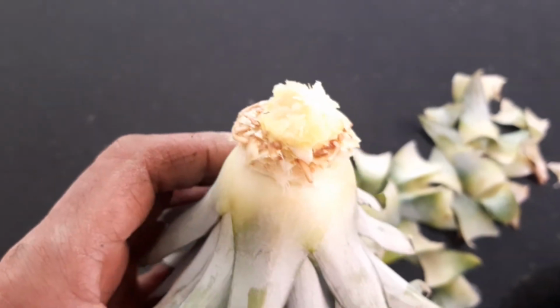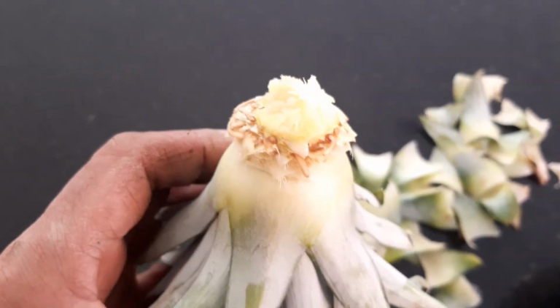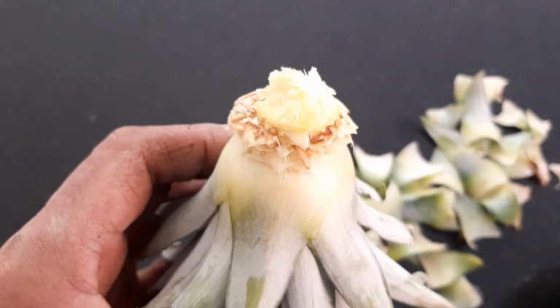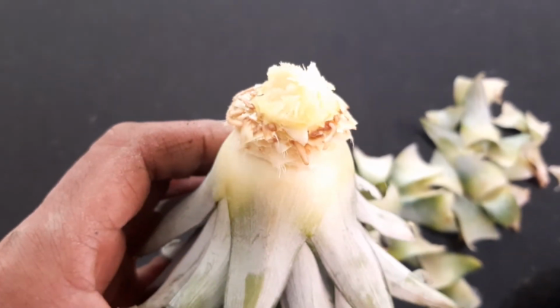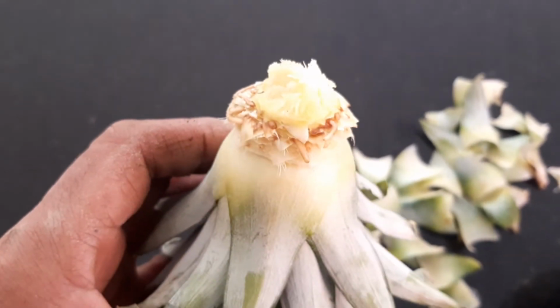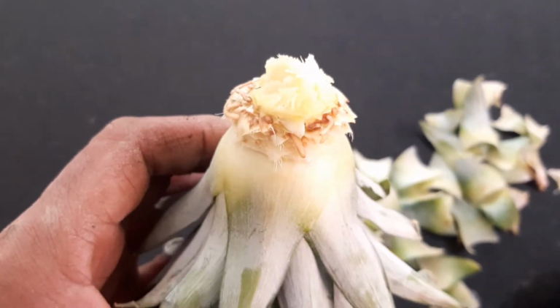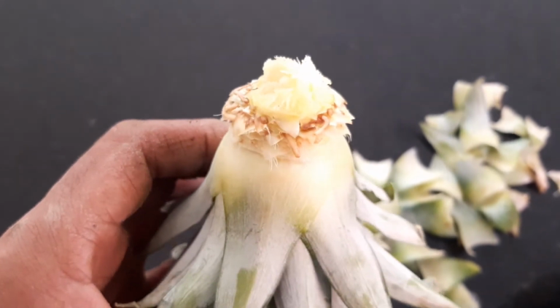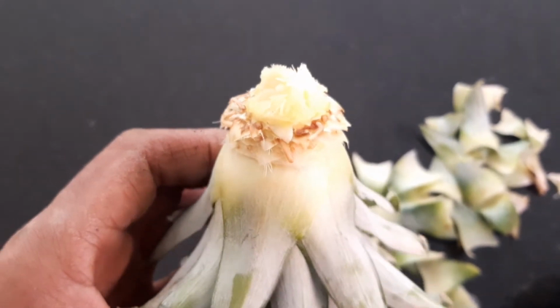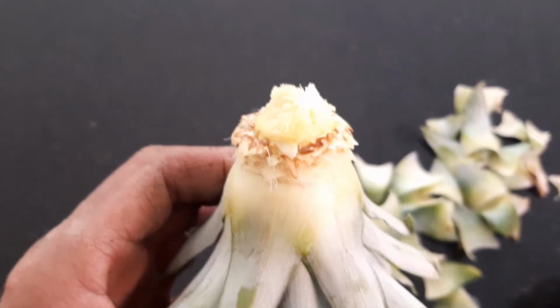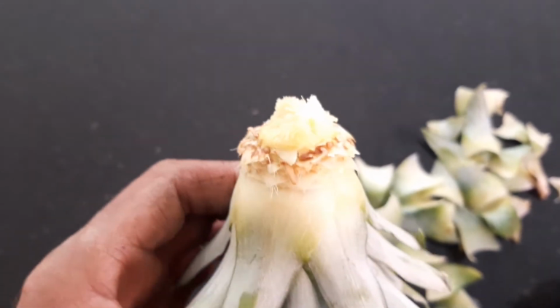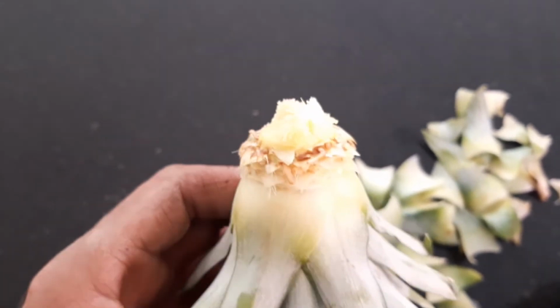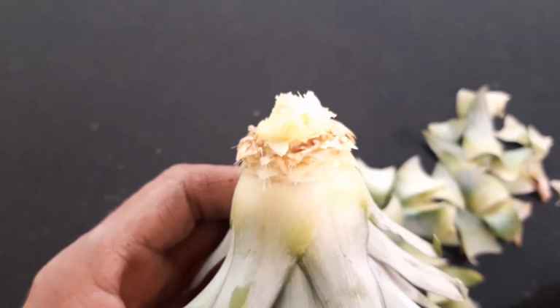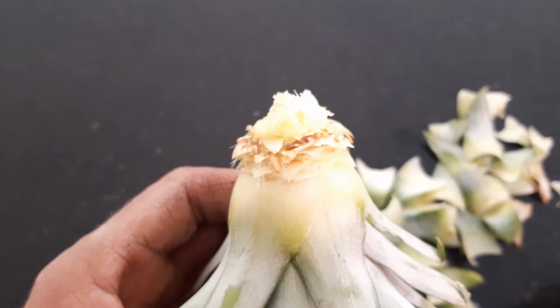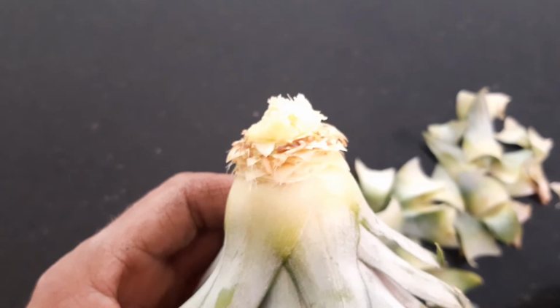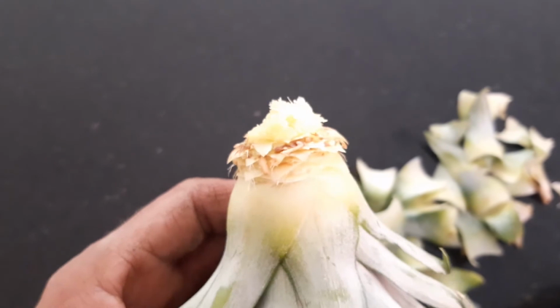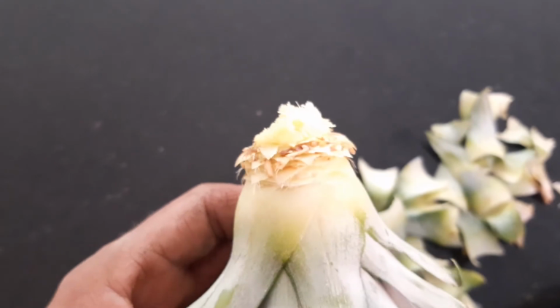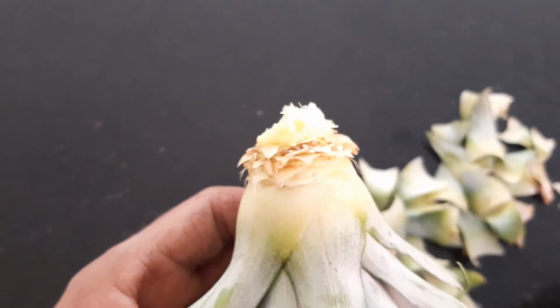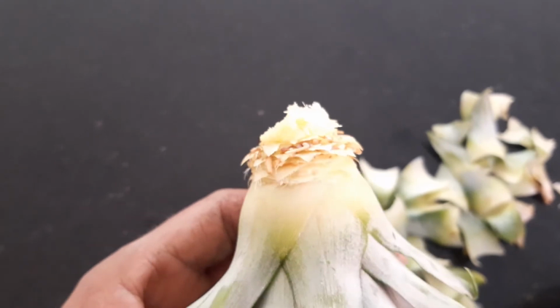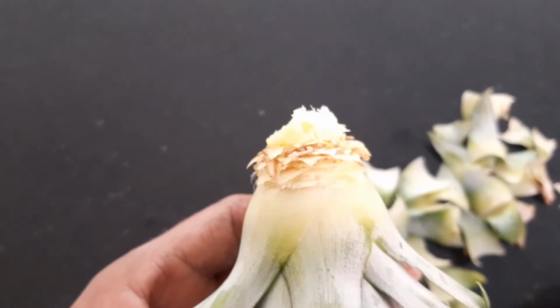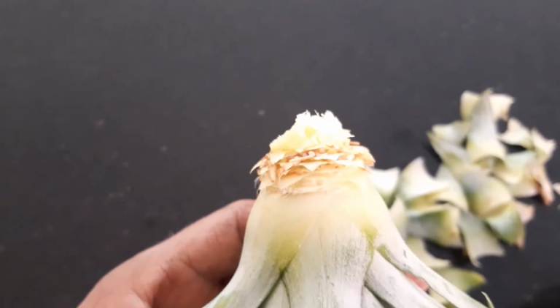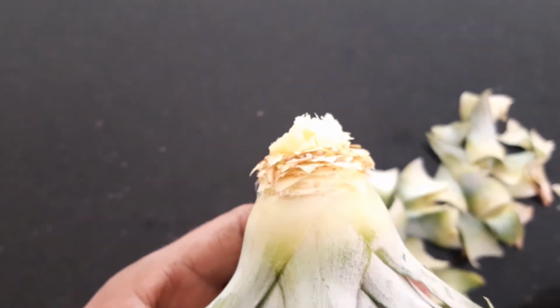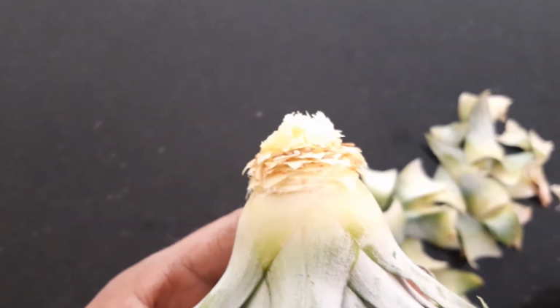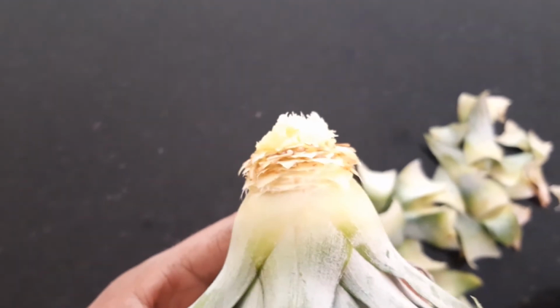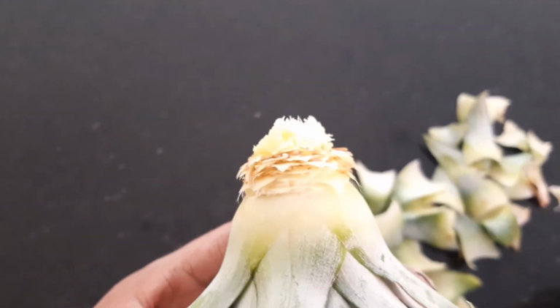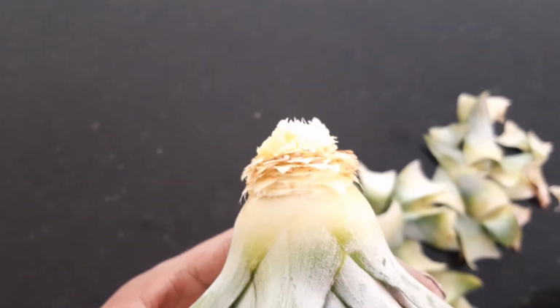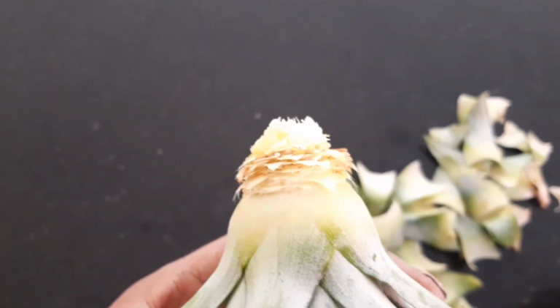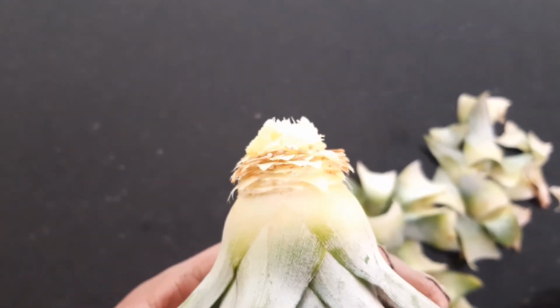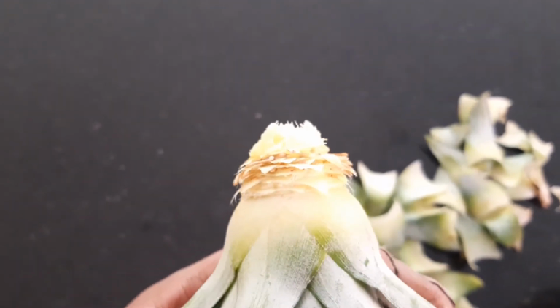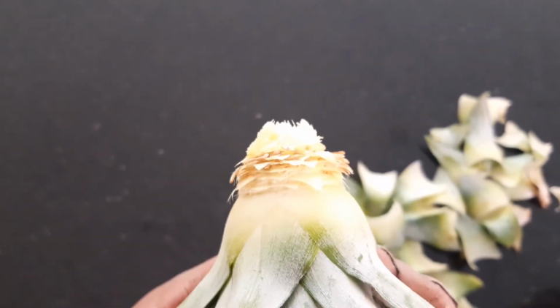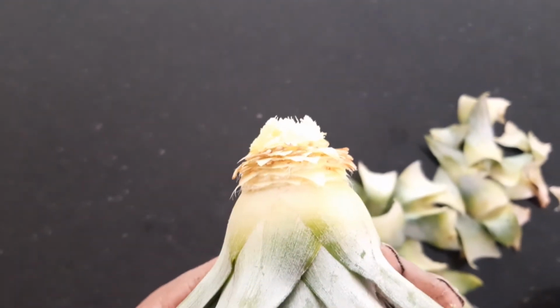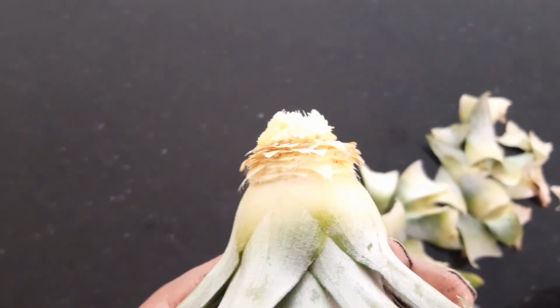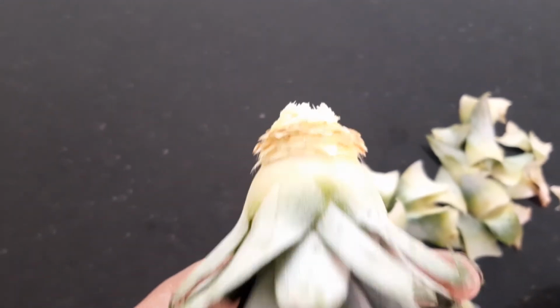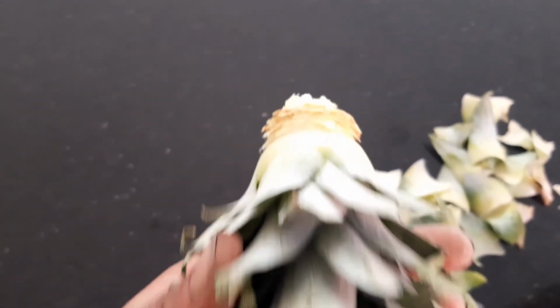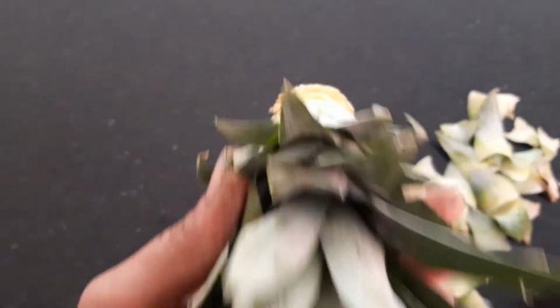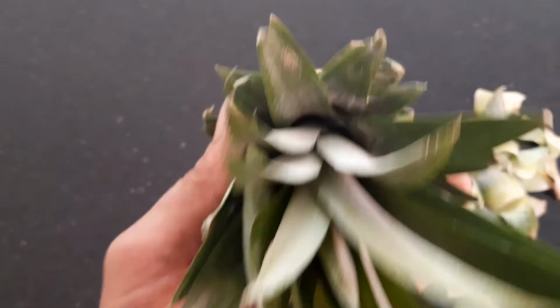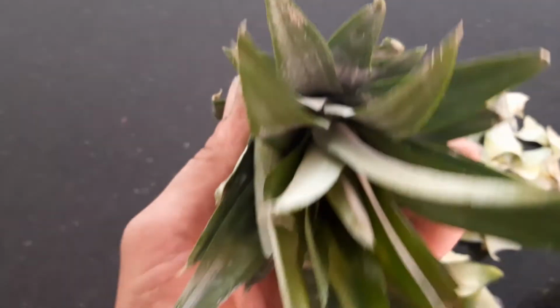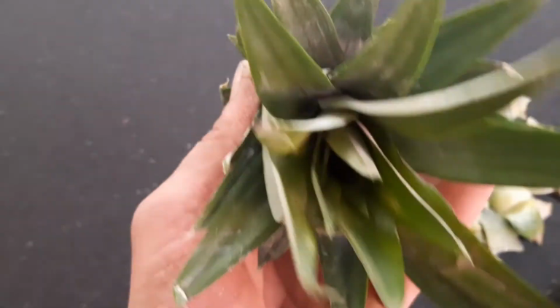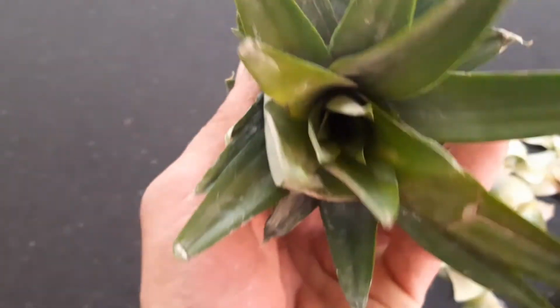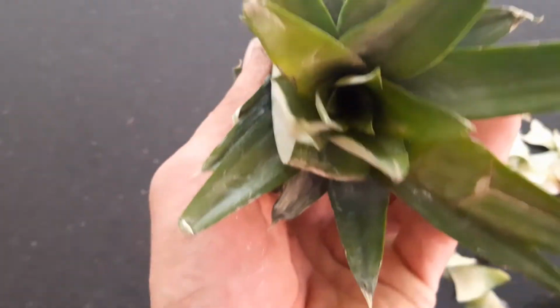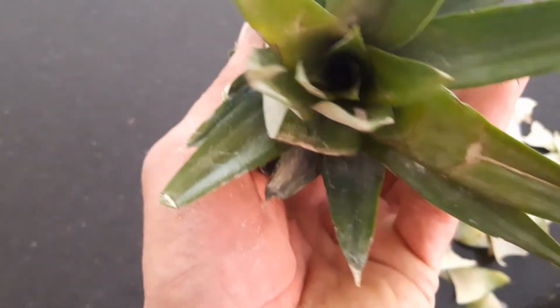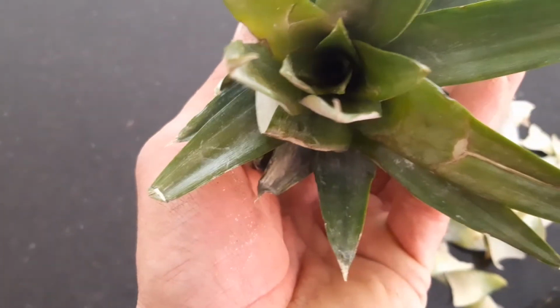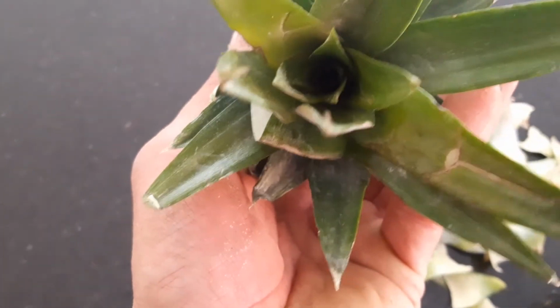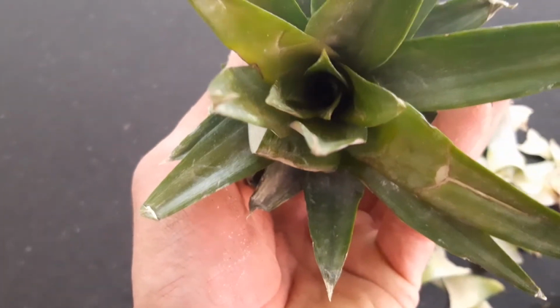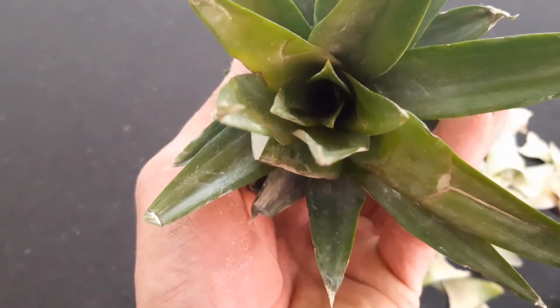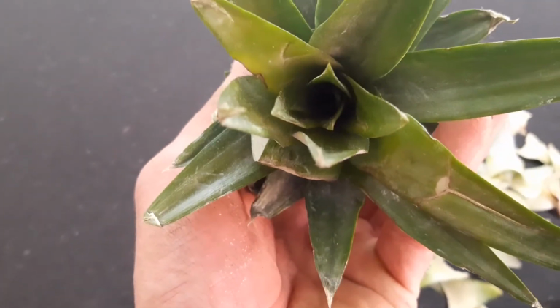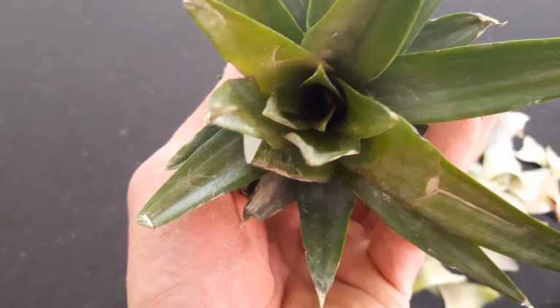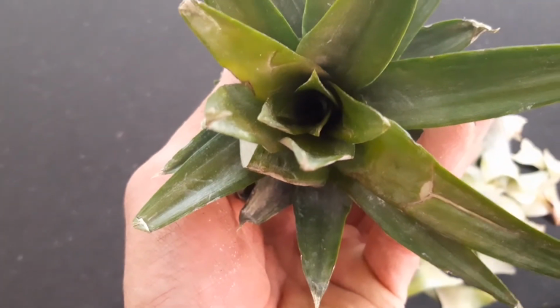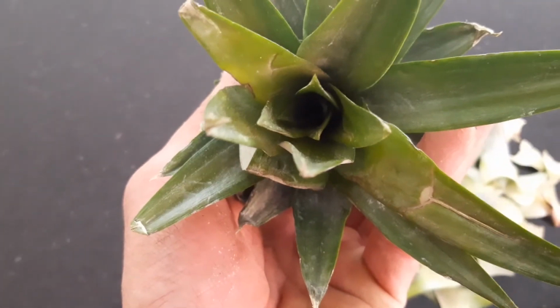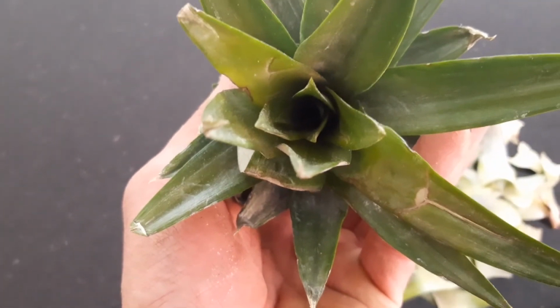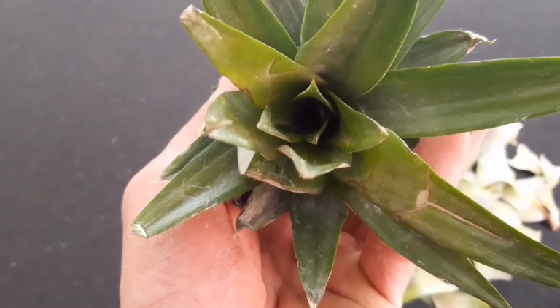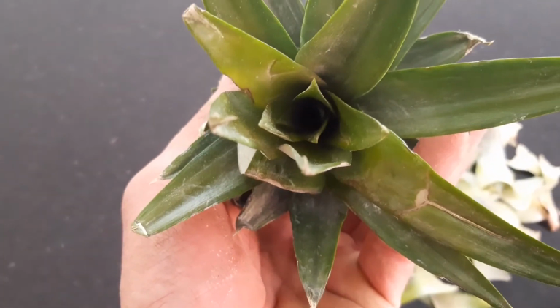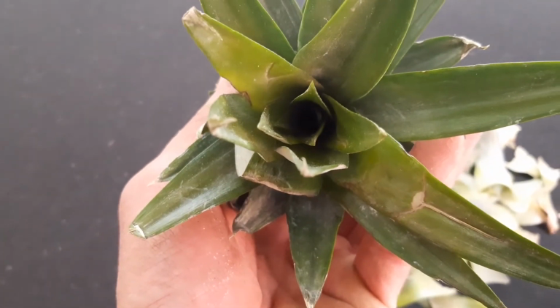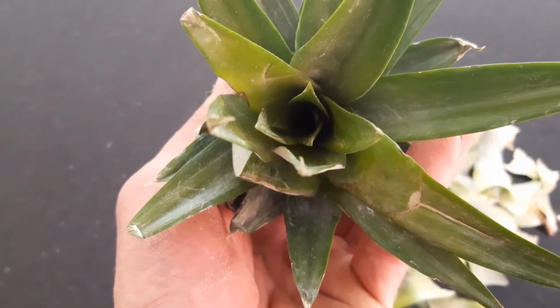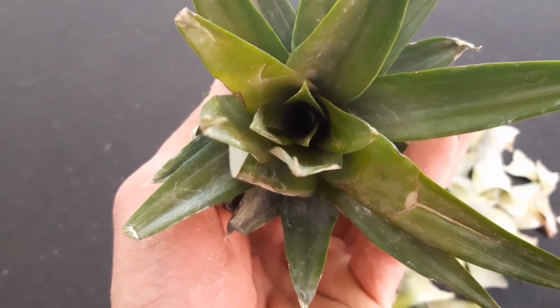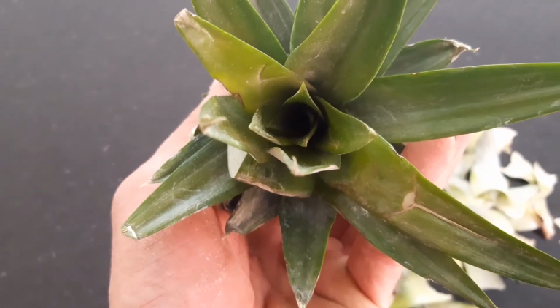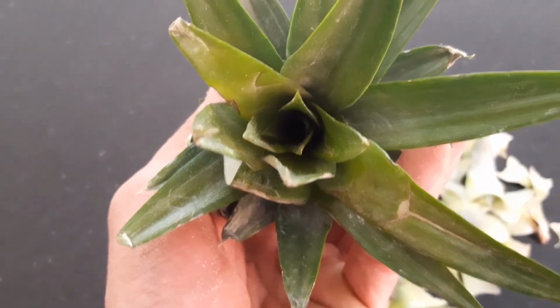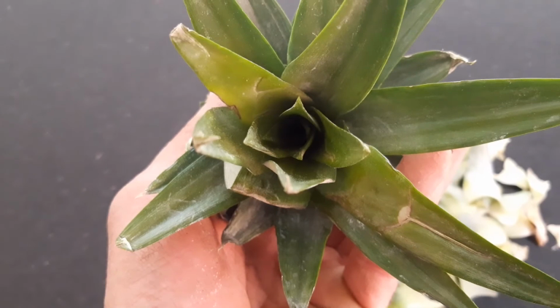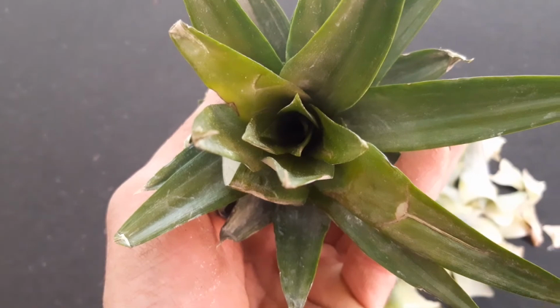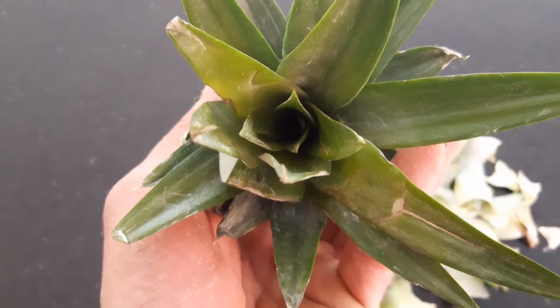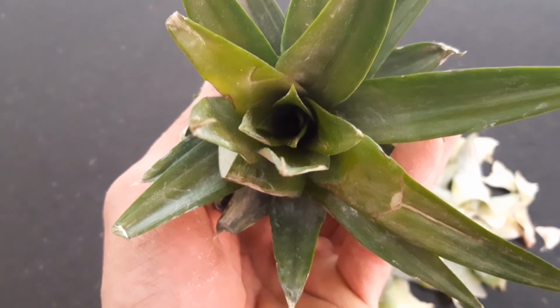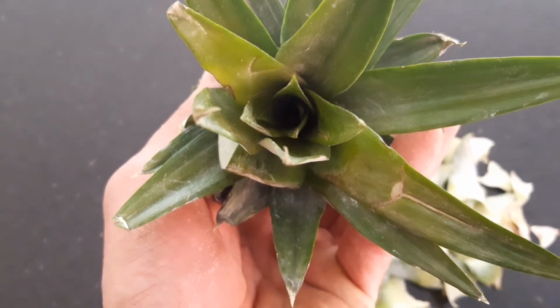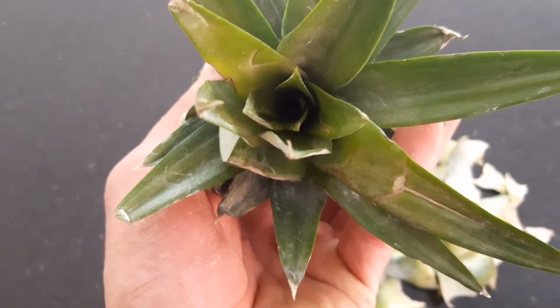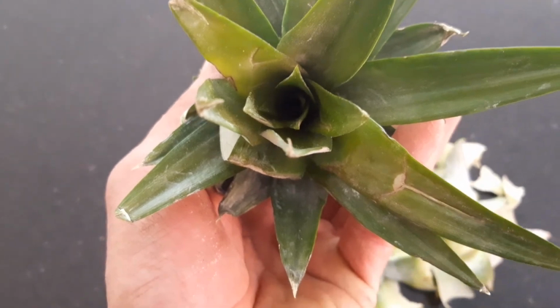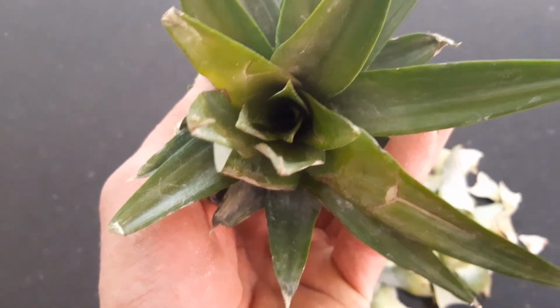This is going to go straight into some soil. Water it down through the top and let's see what happens.